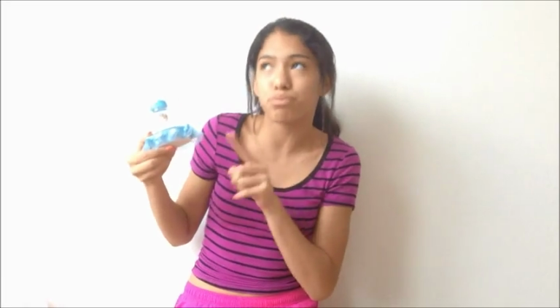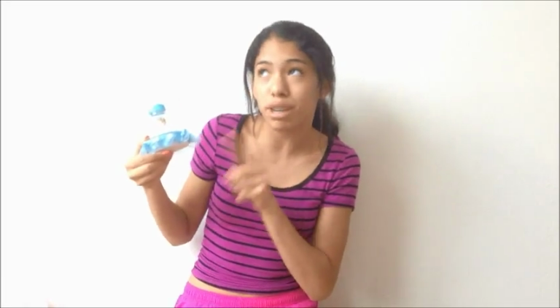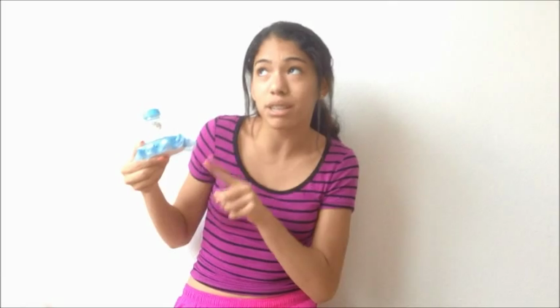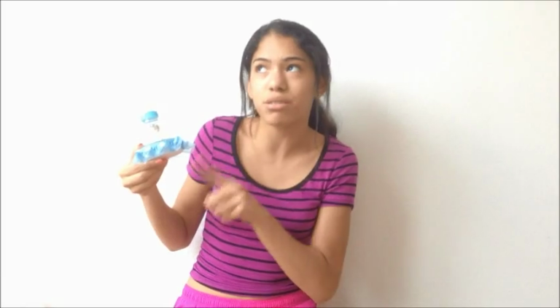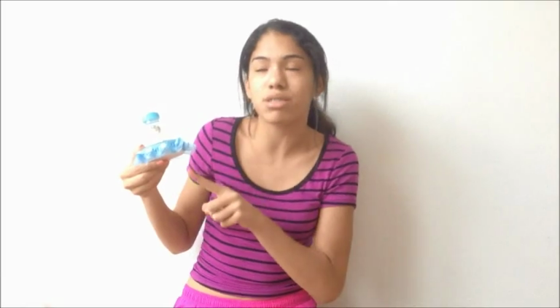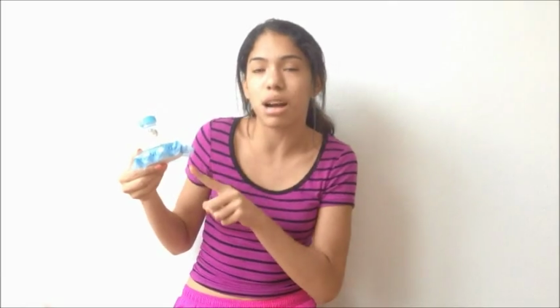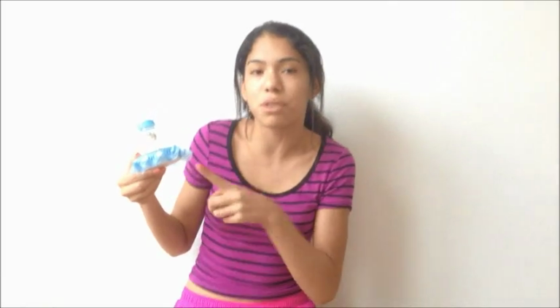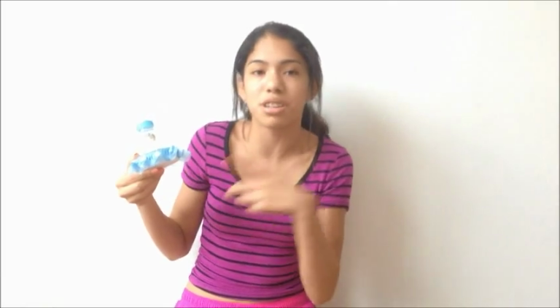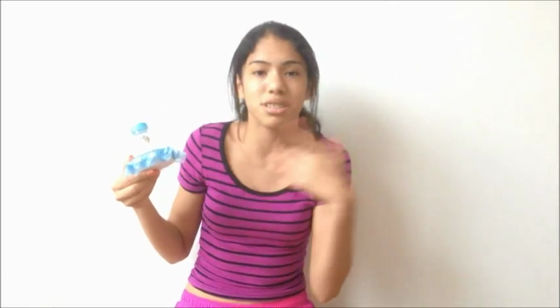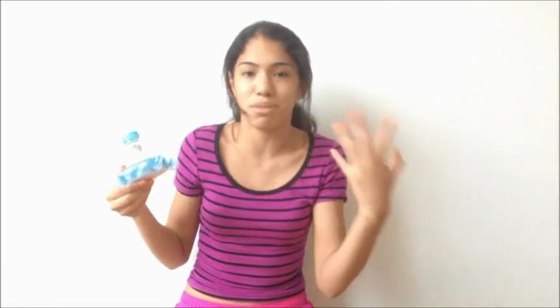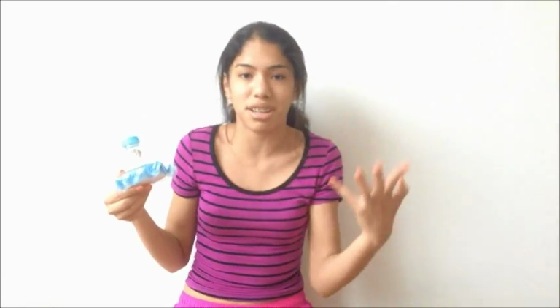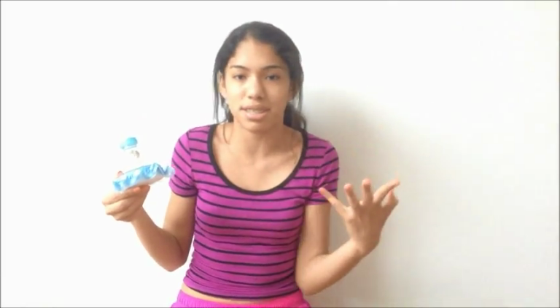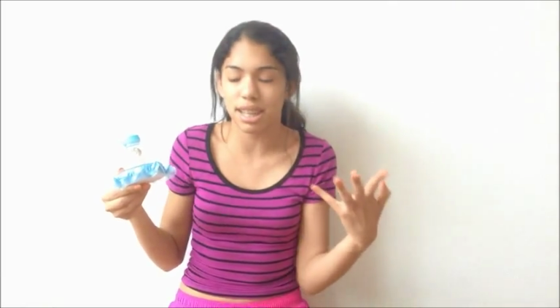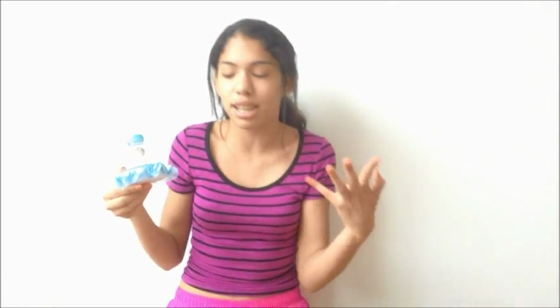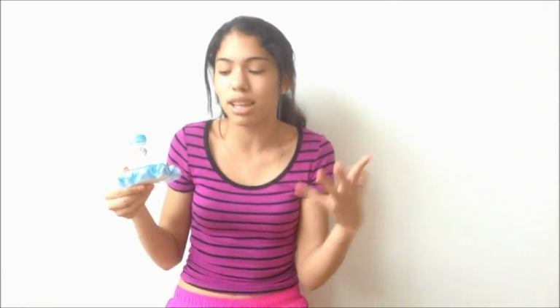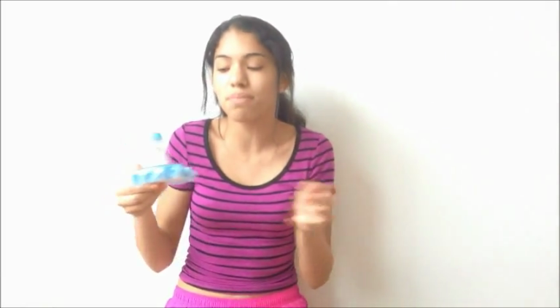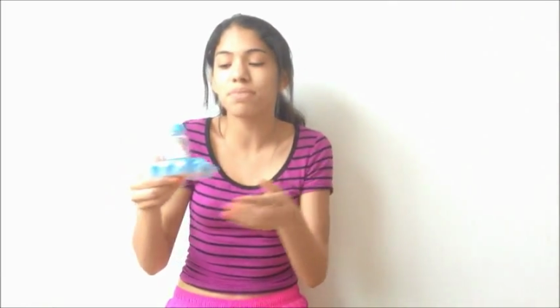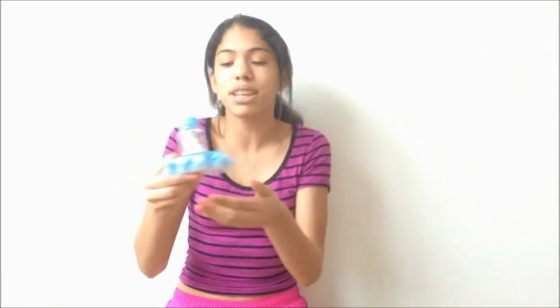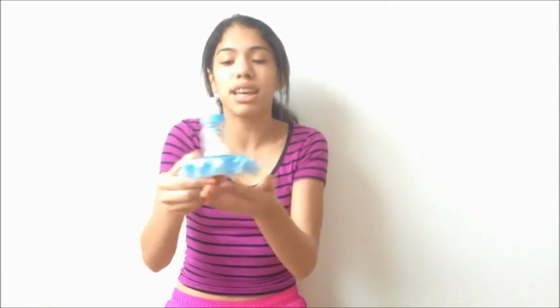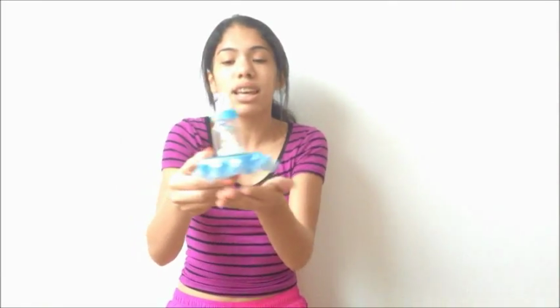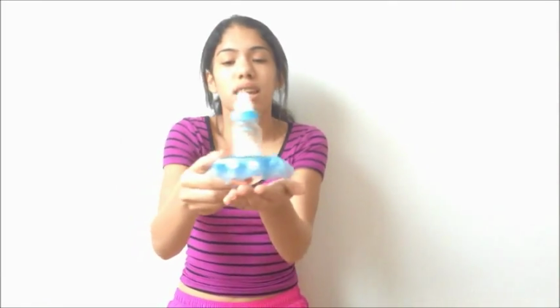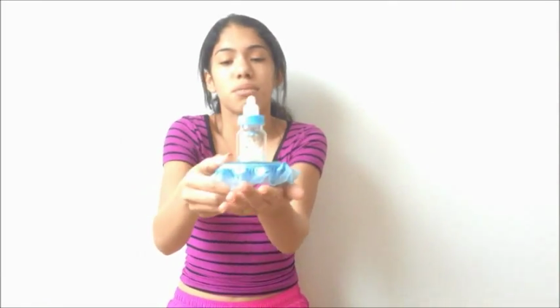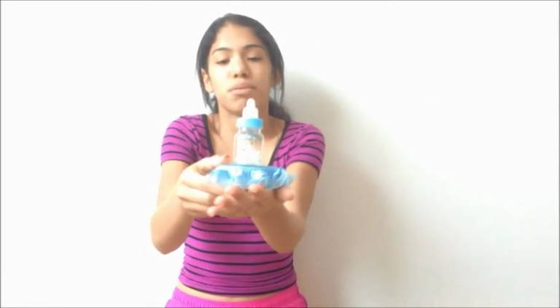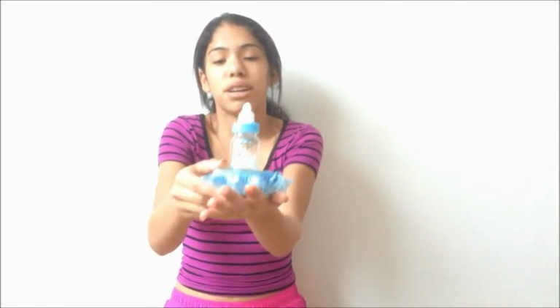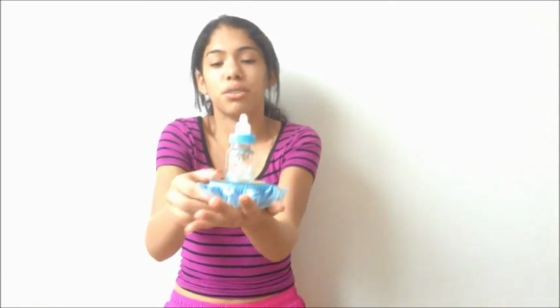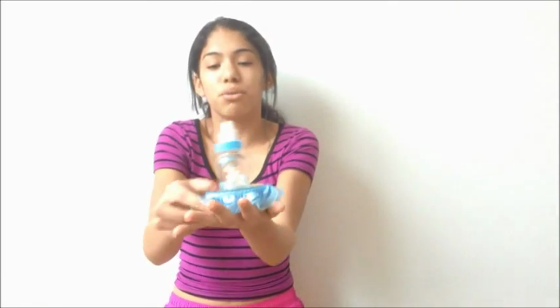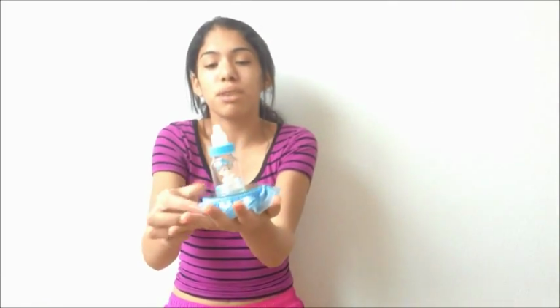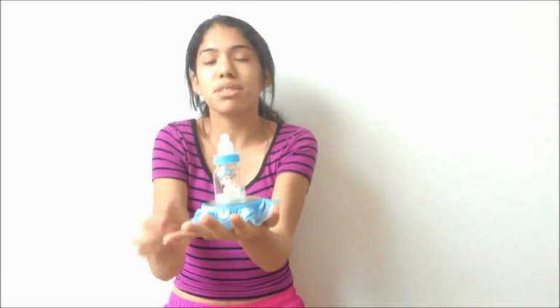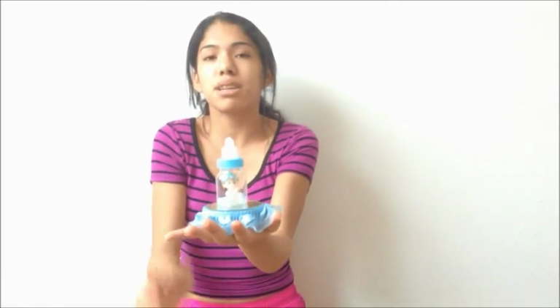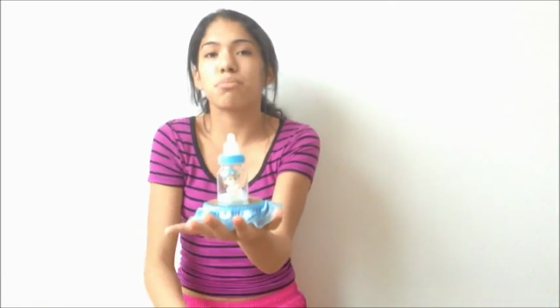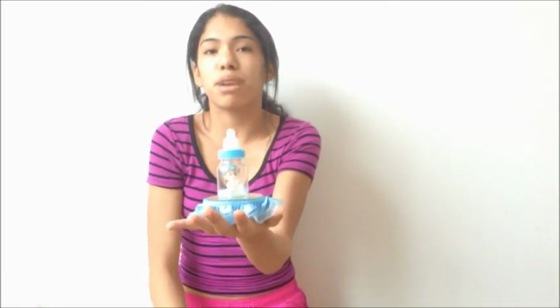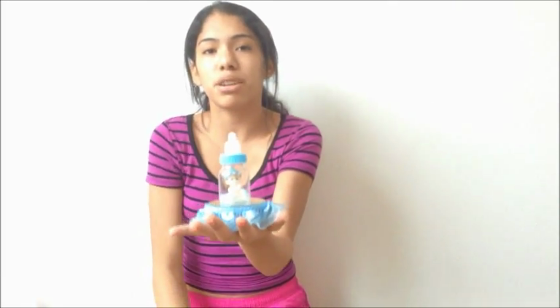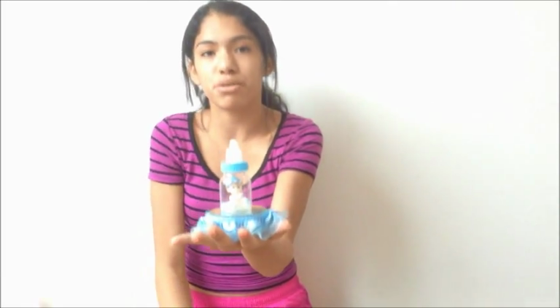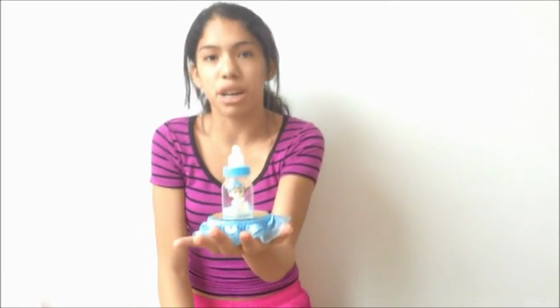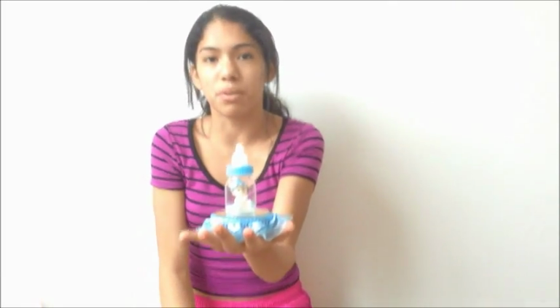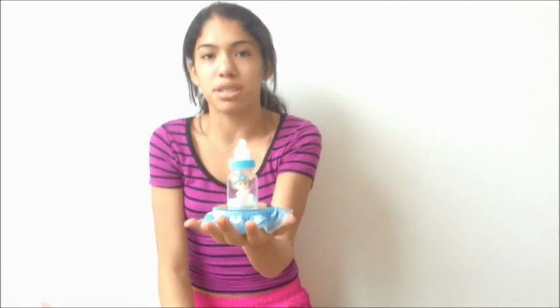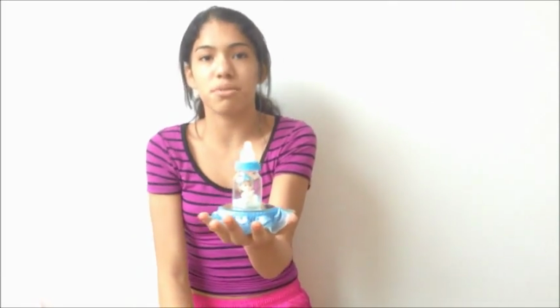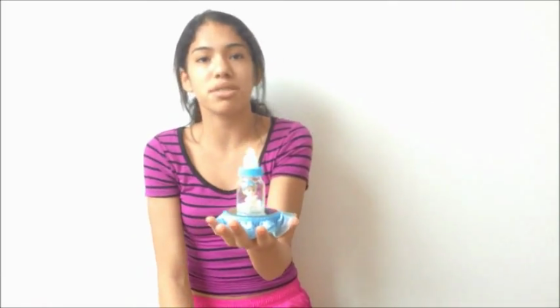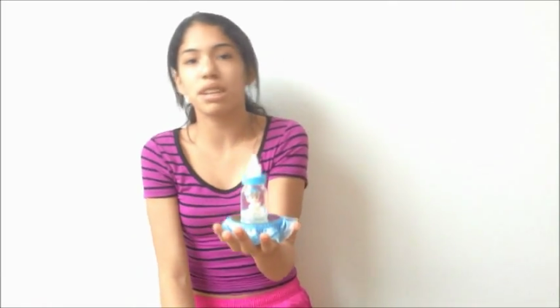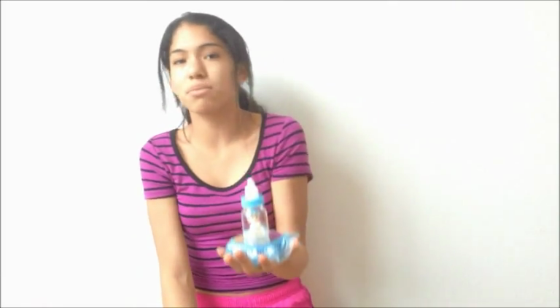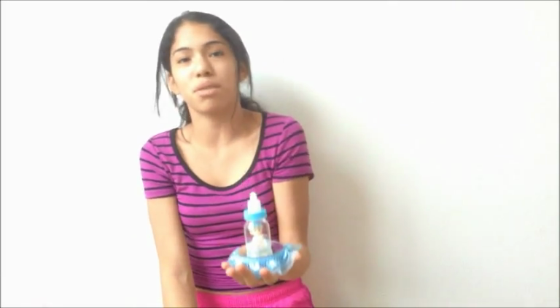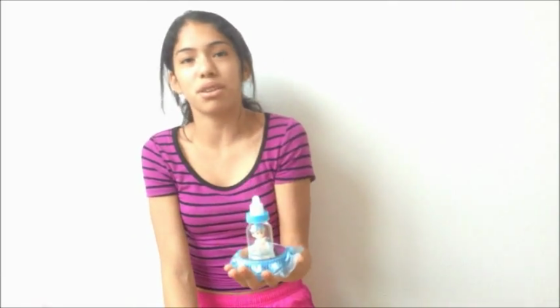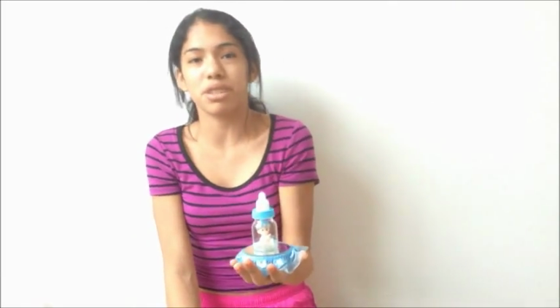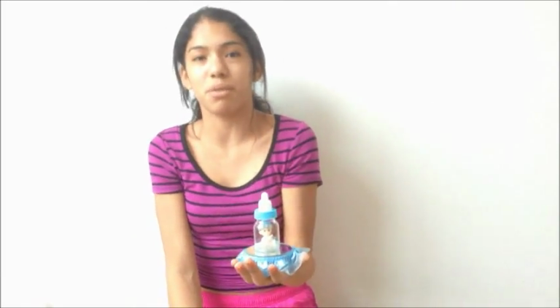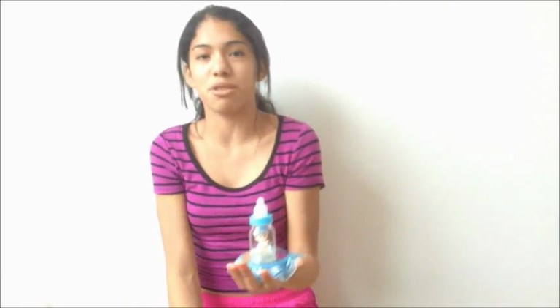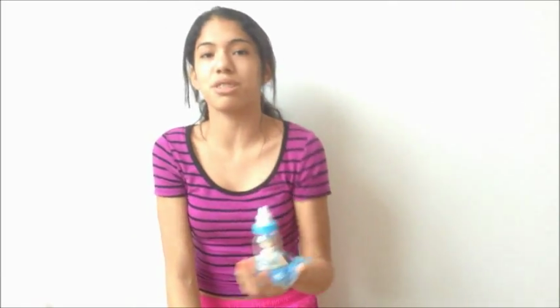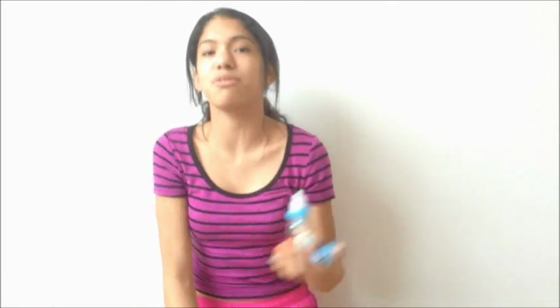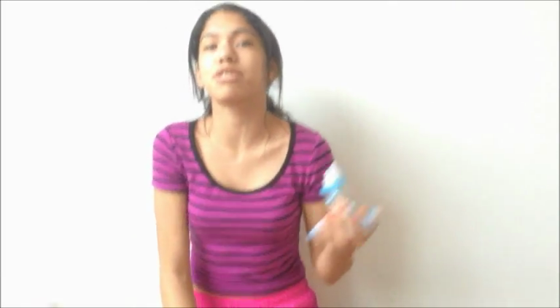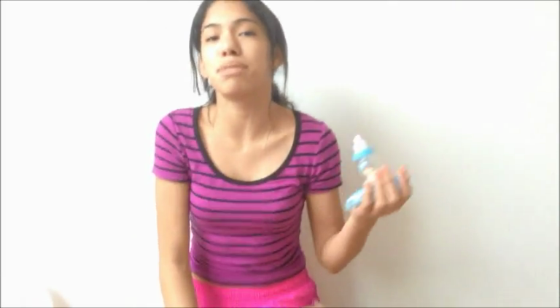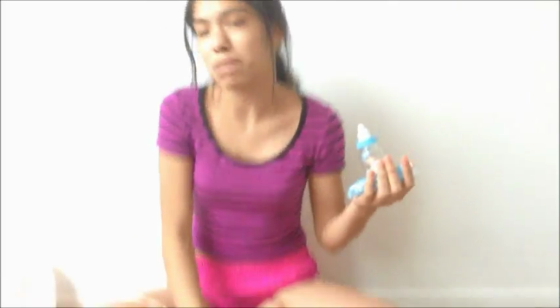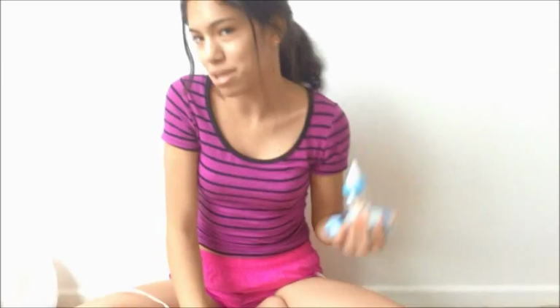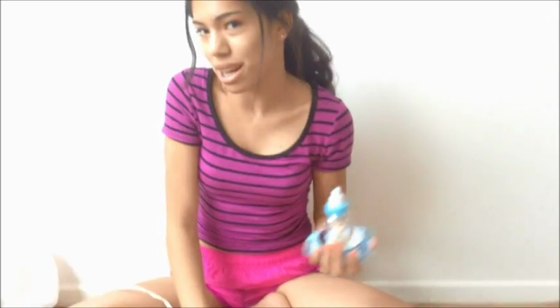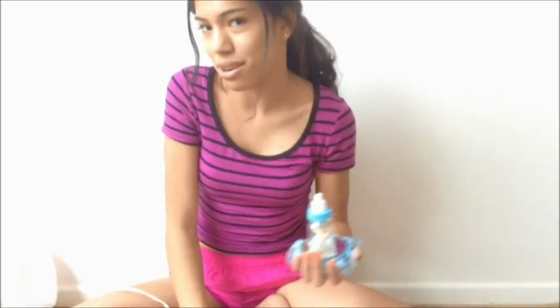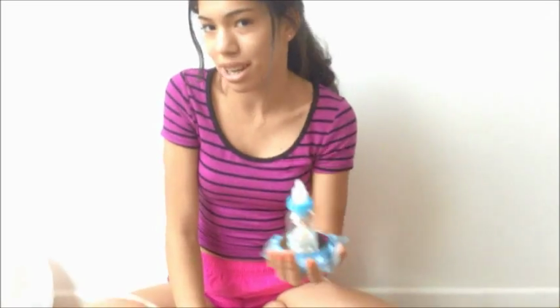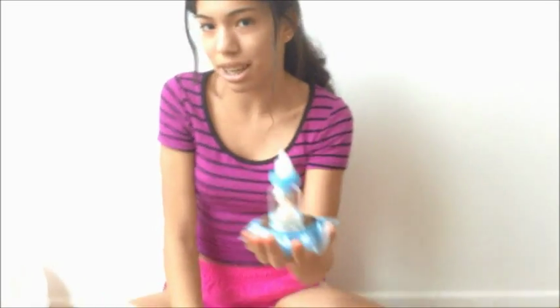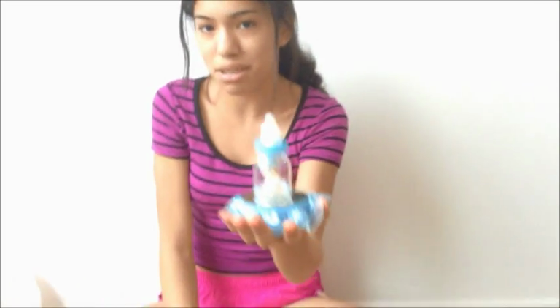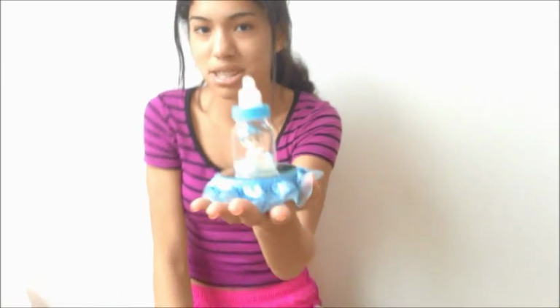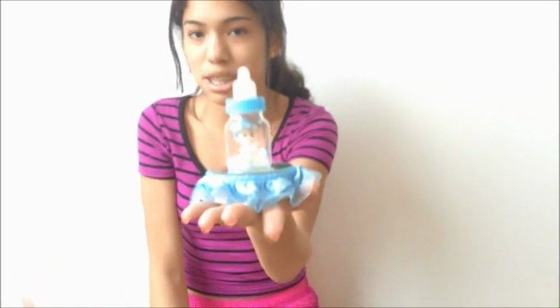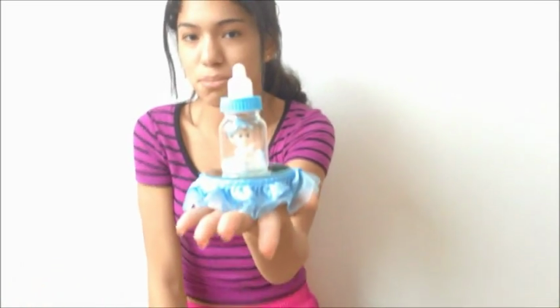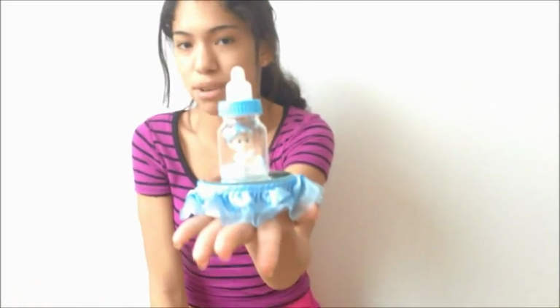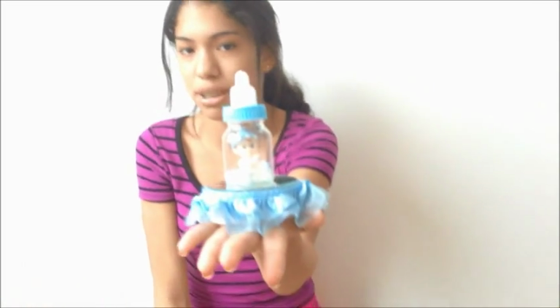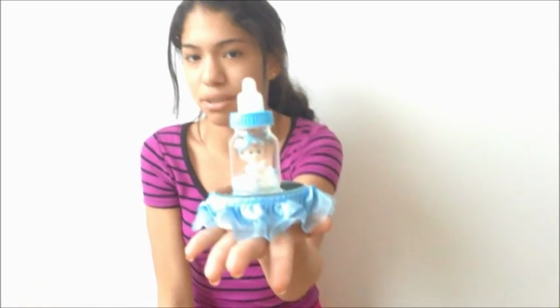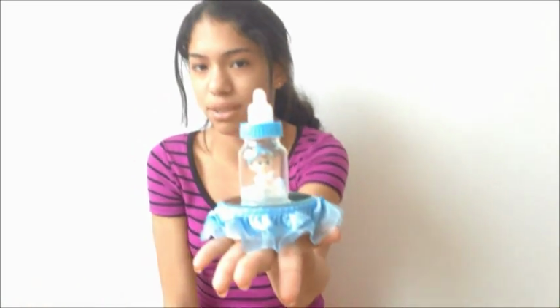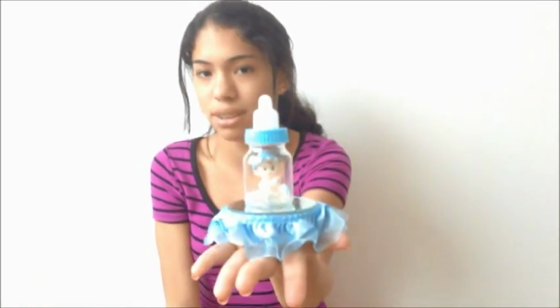Baby showers, basically. Why did I say bridal showers? It wasn't even bridal showers — it was baby showers. I was saying bridal this whole time!